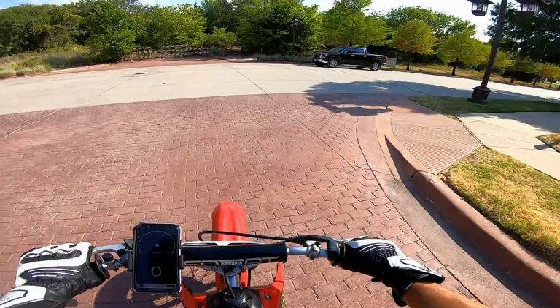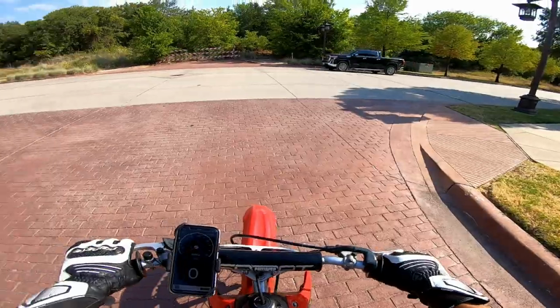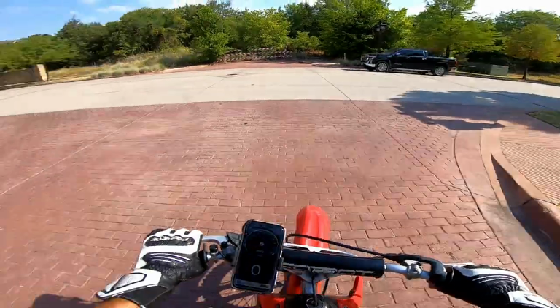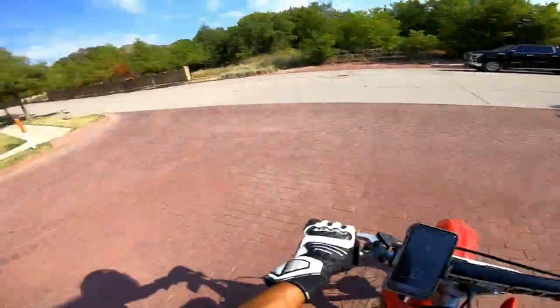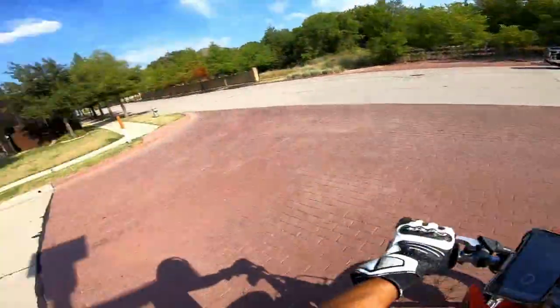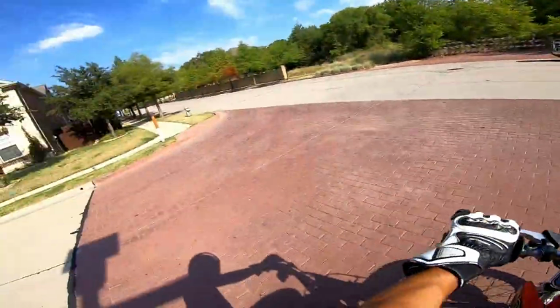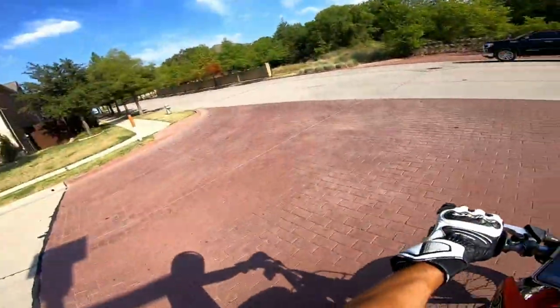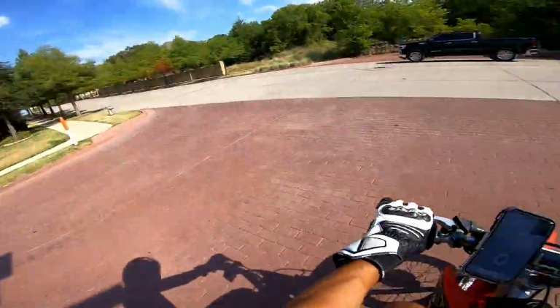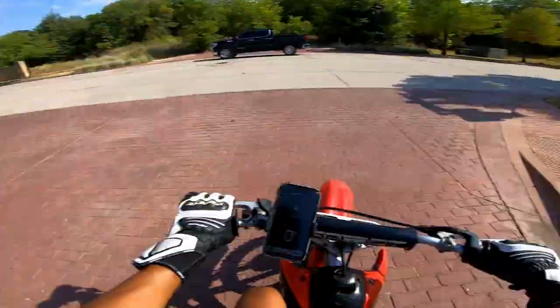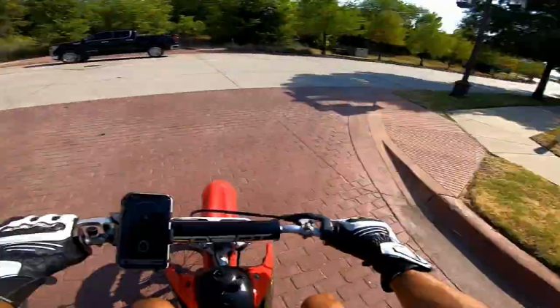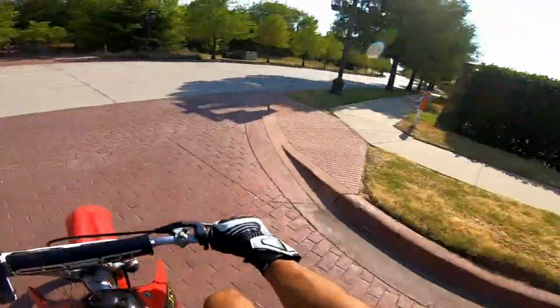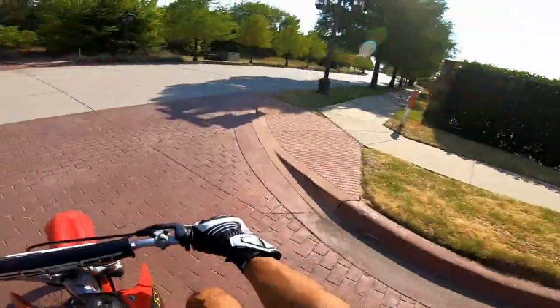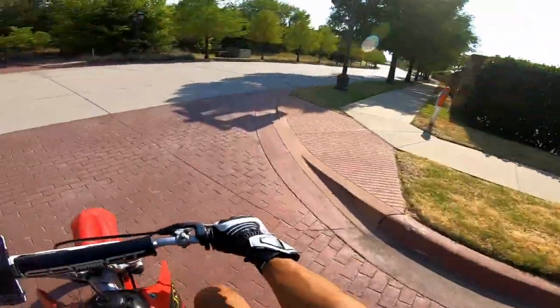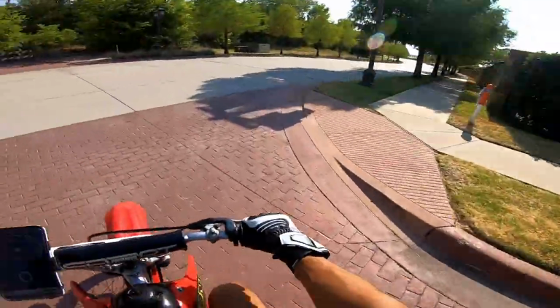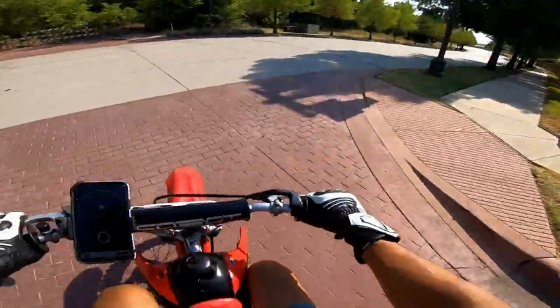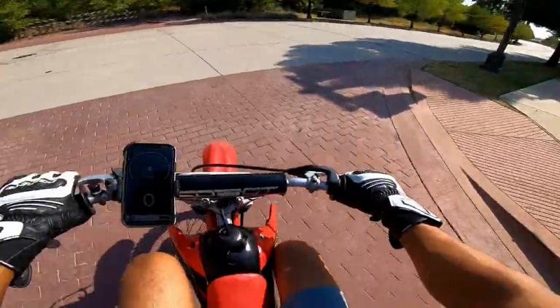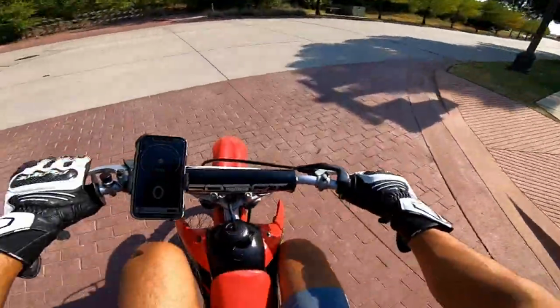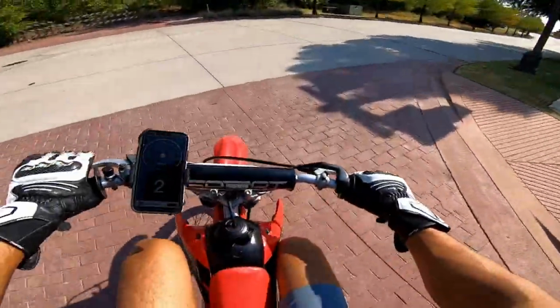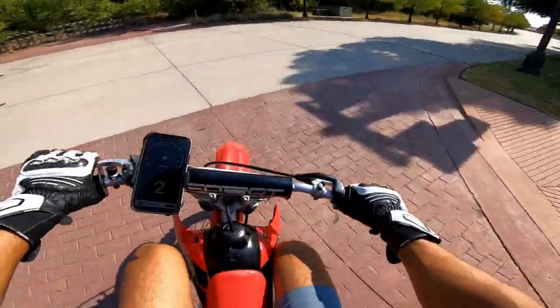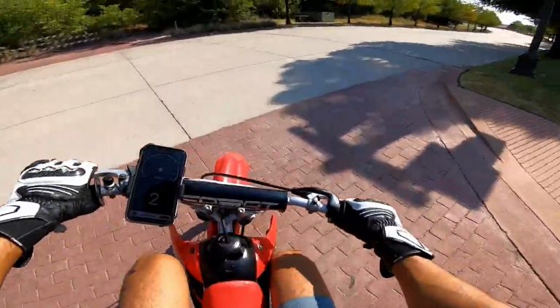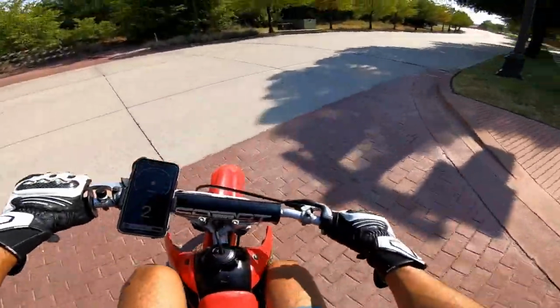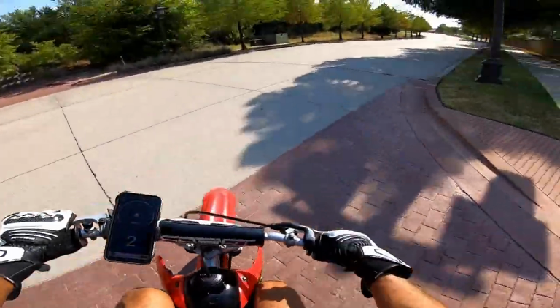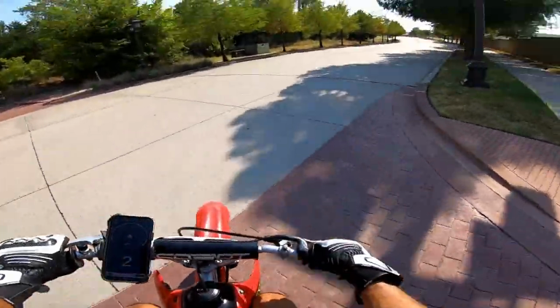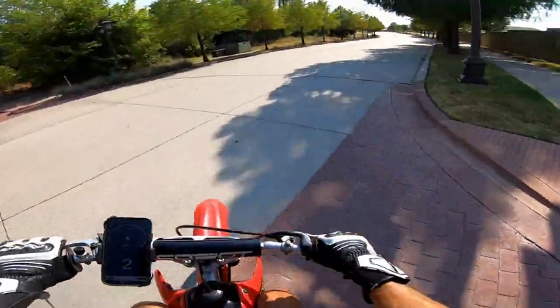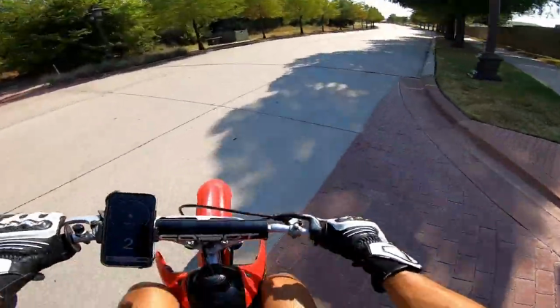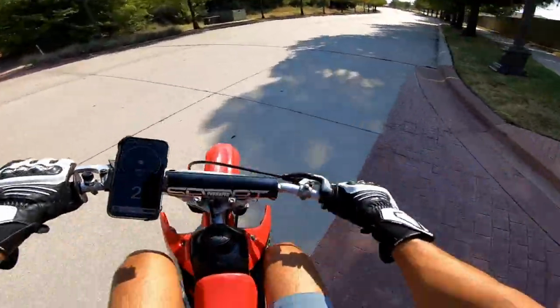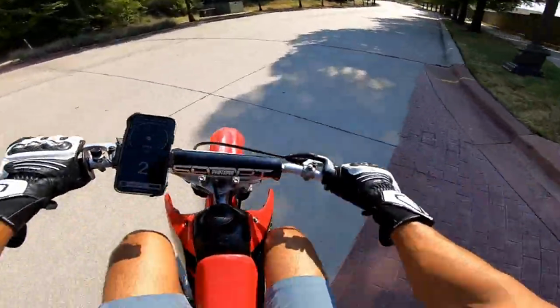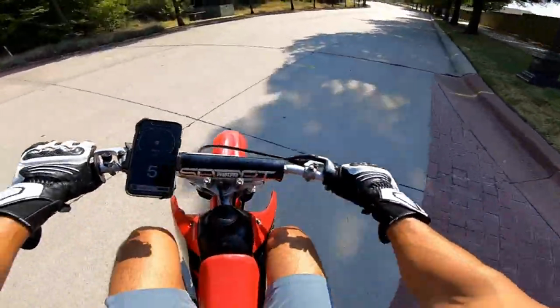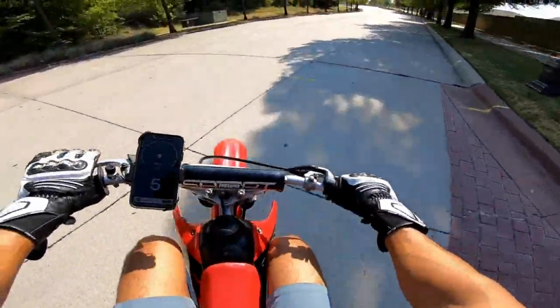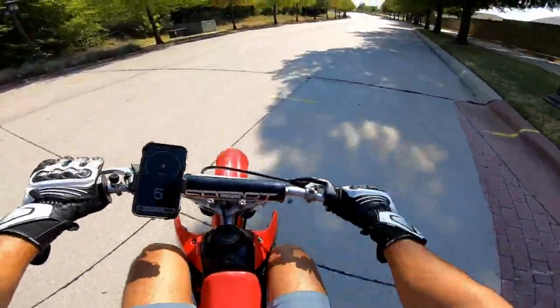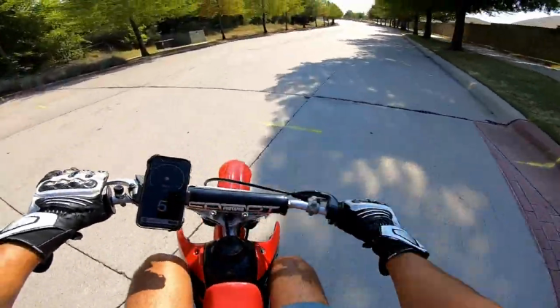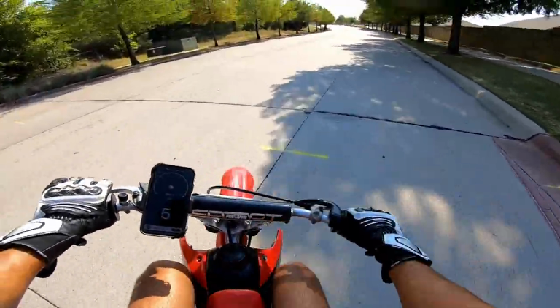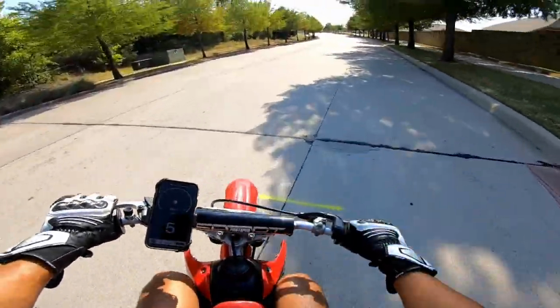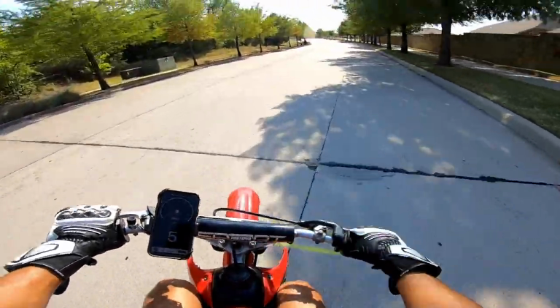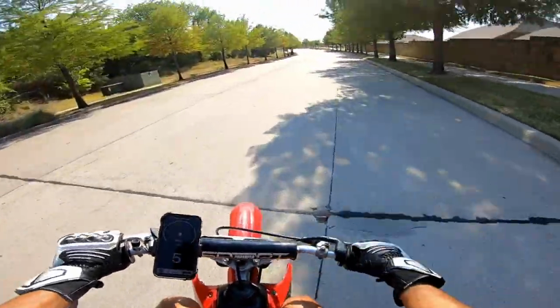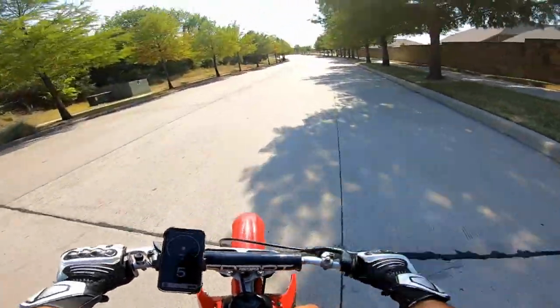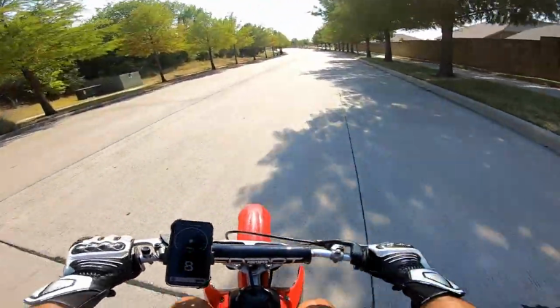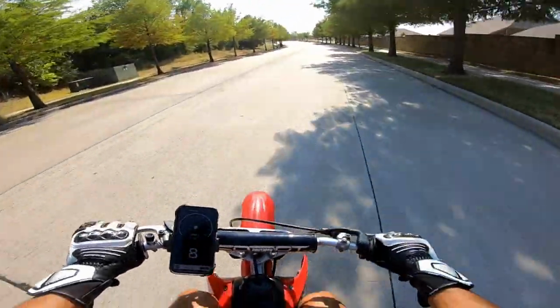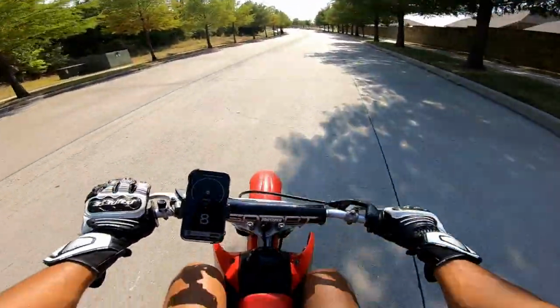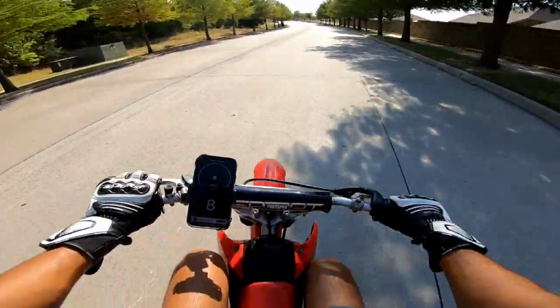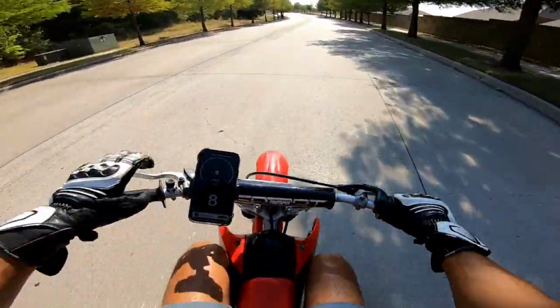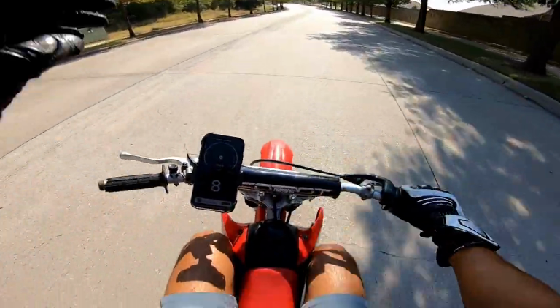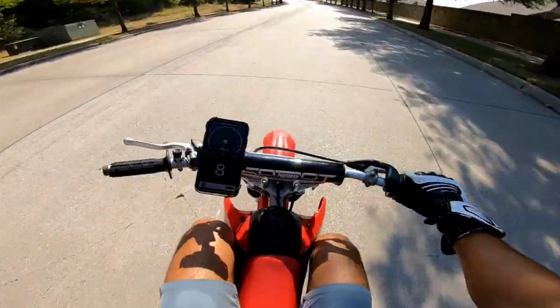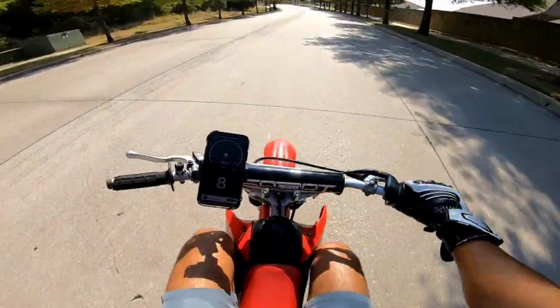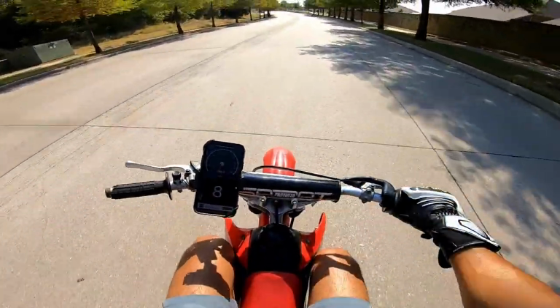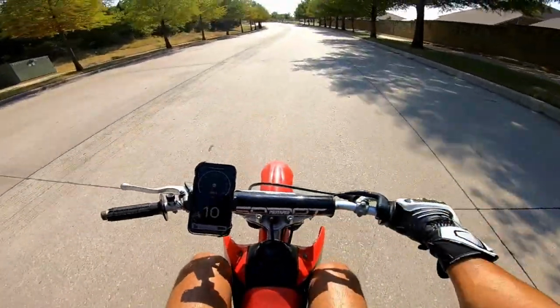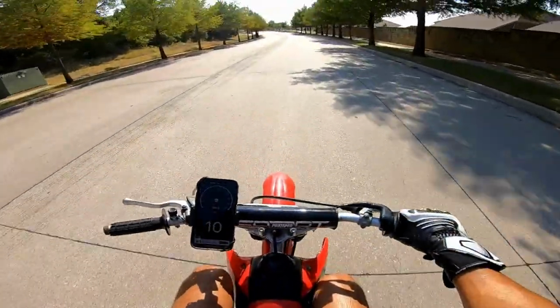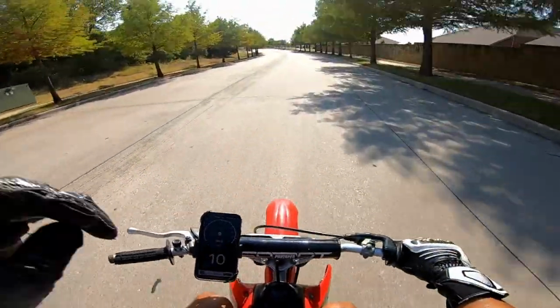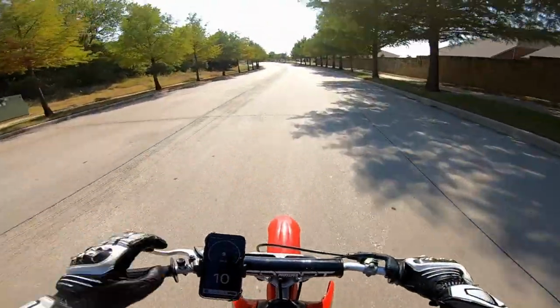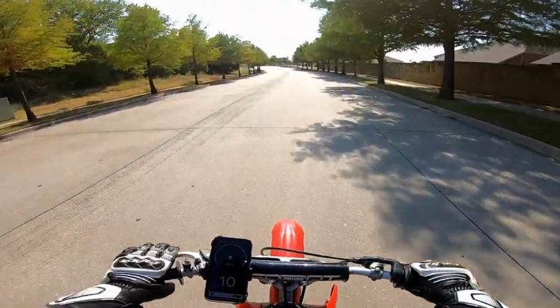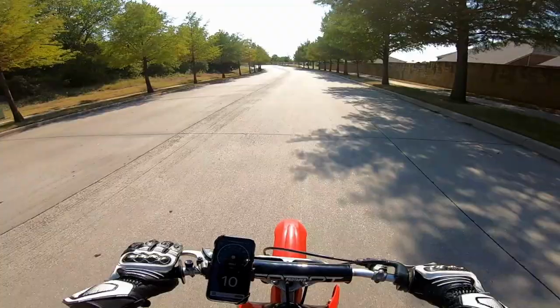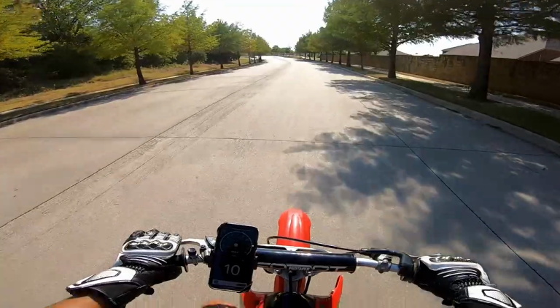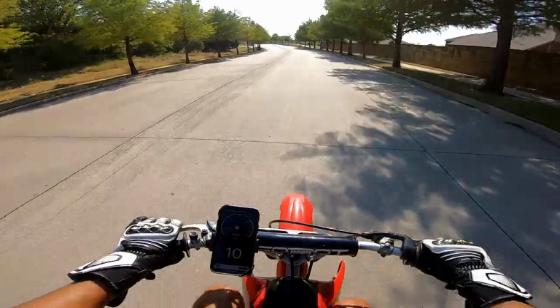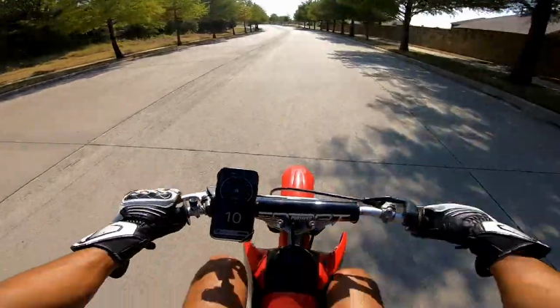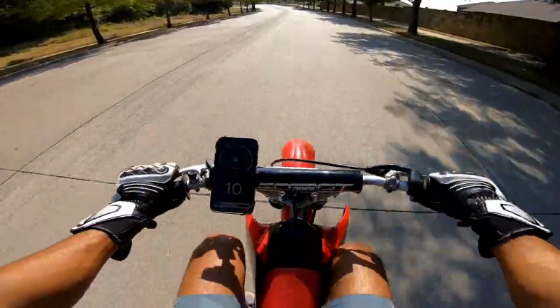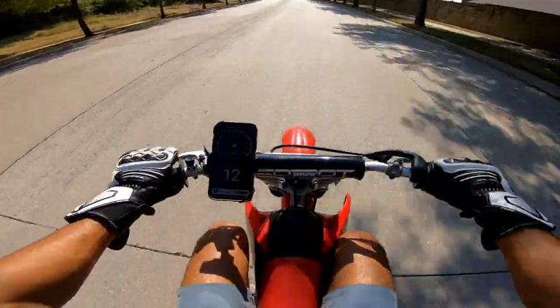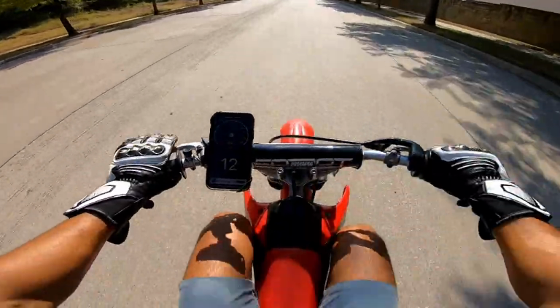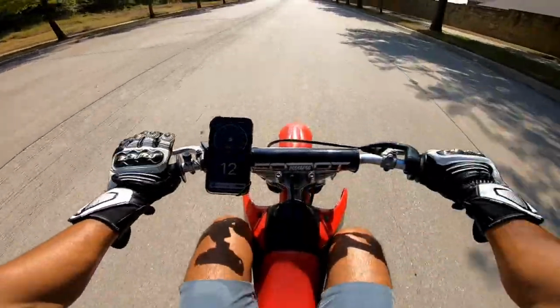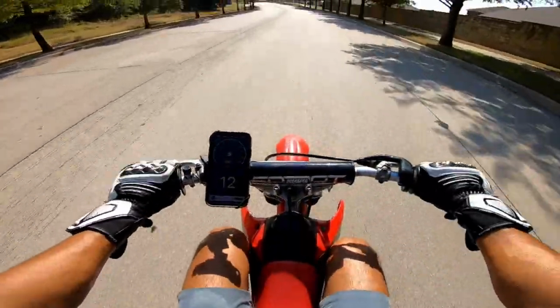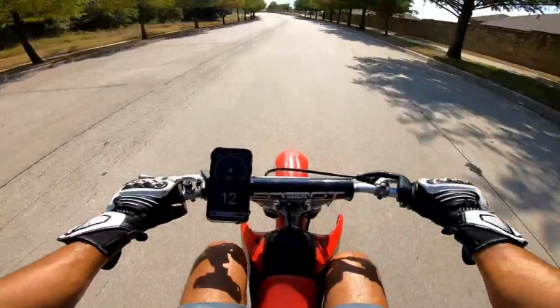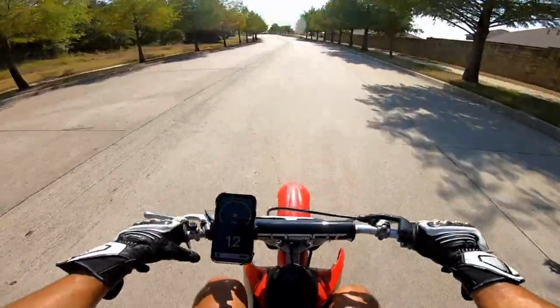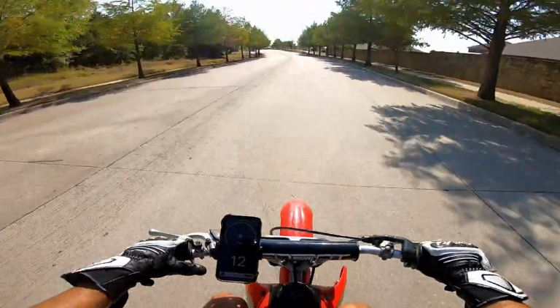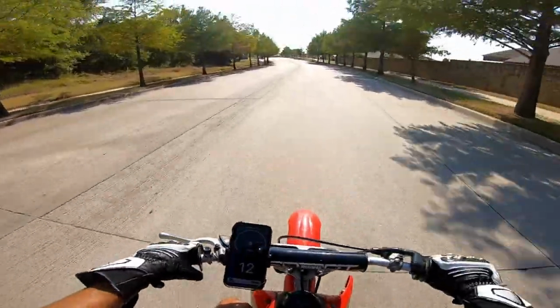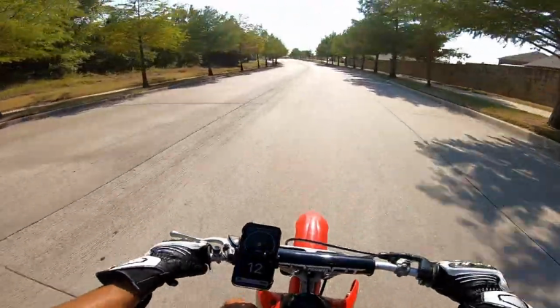Hey guys, what's up? Two-wheel Turbine. Today we are on the ghetto Honda XR80.